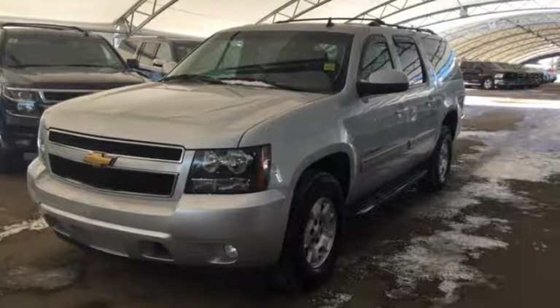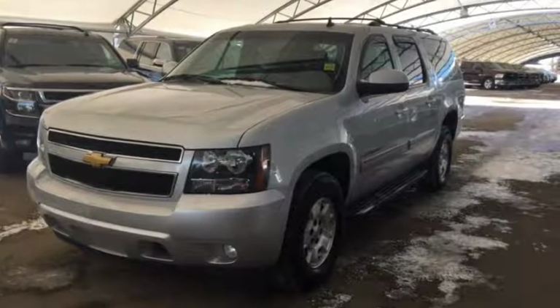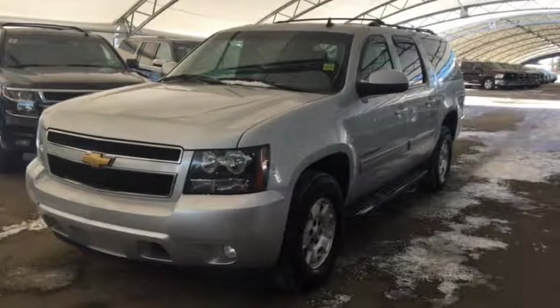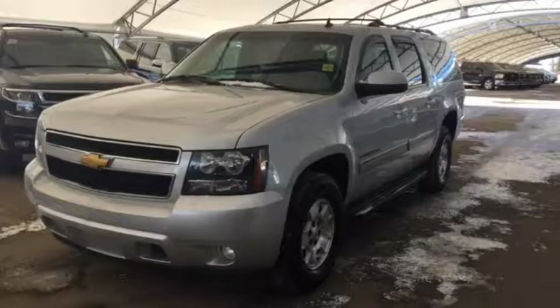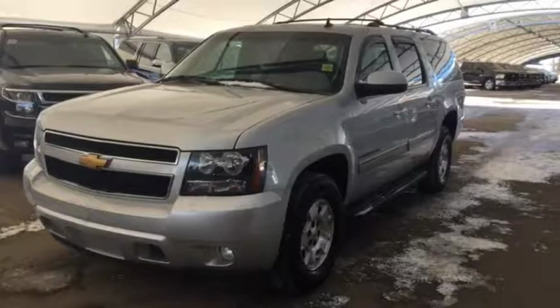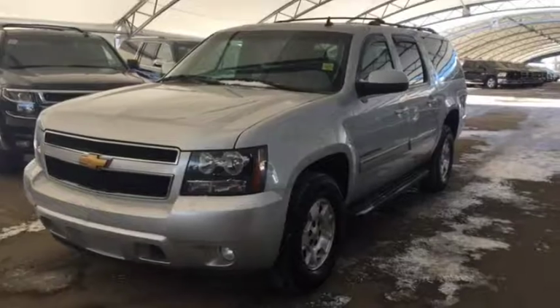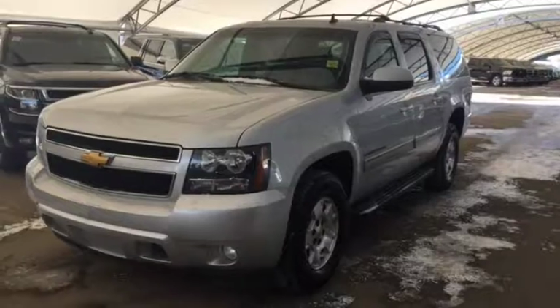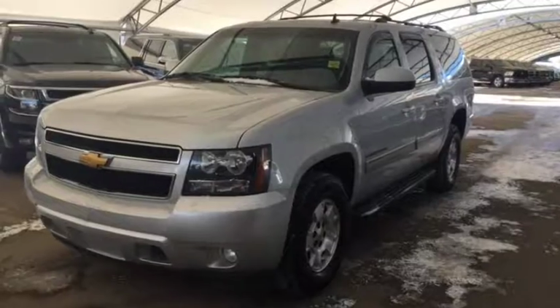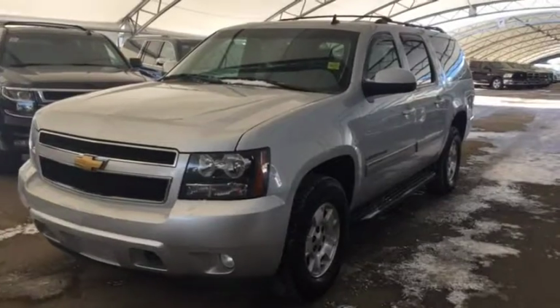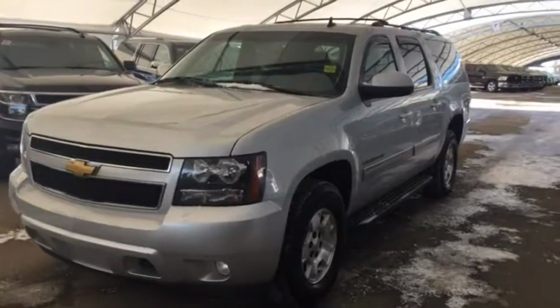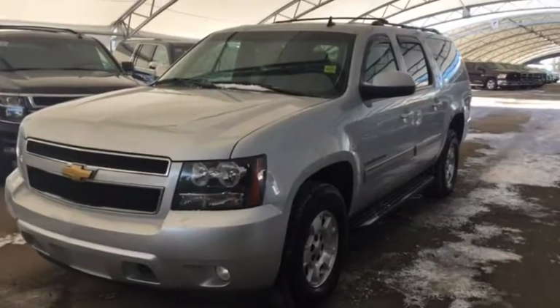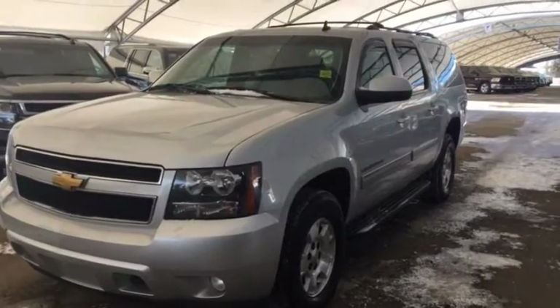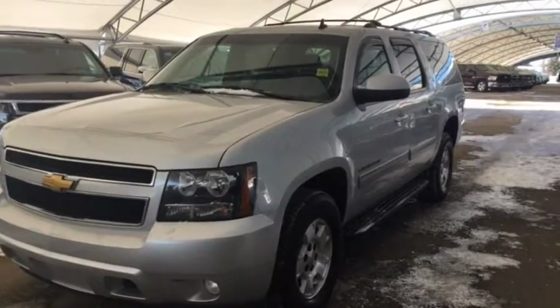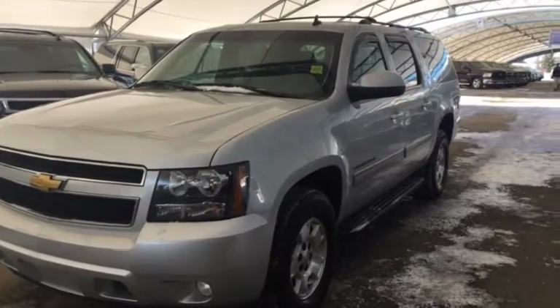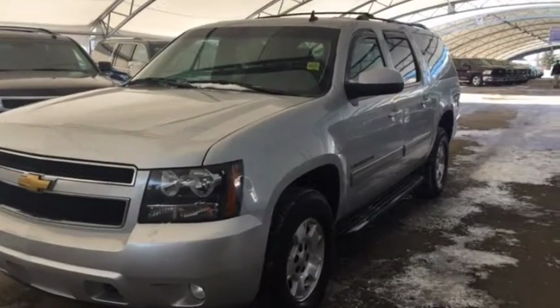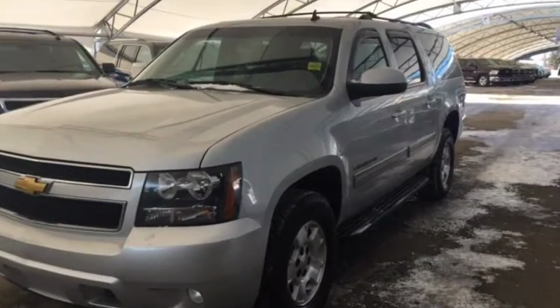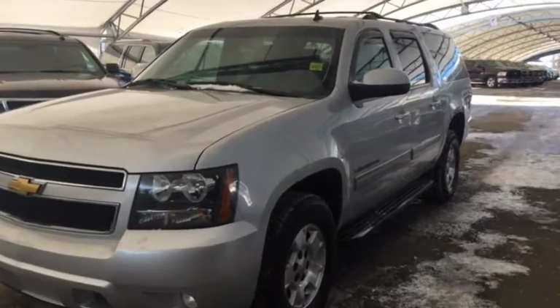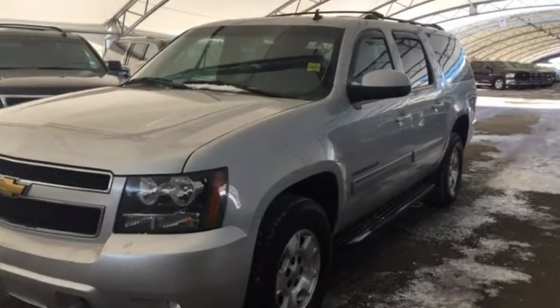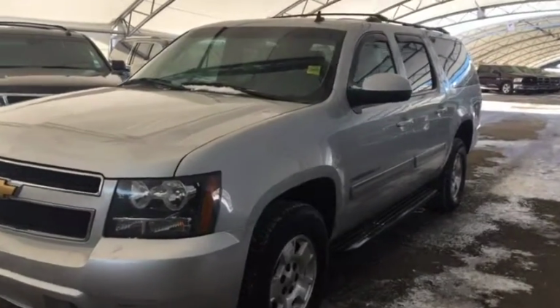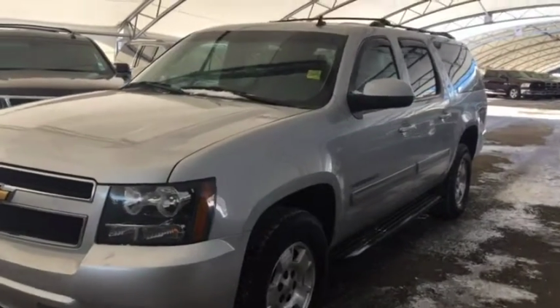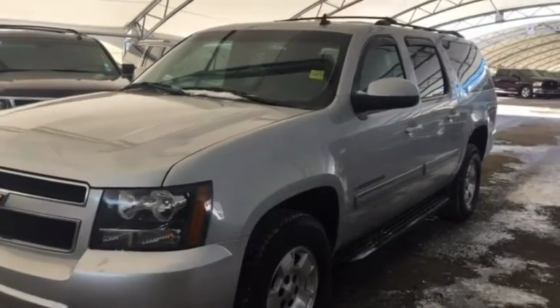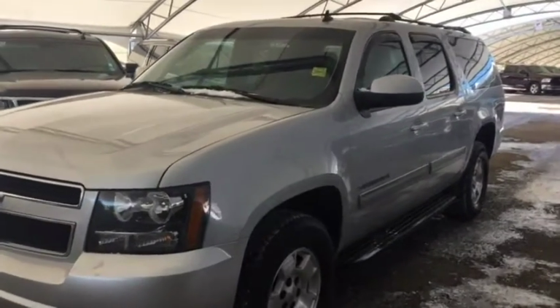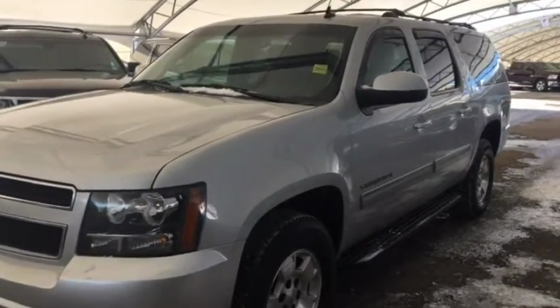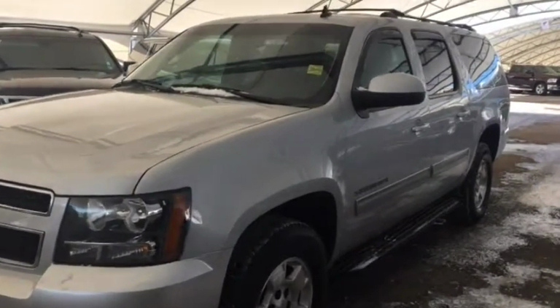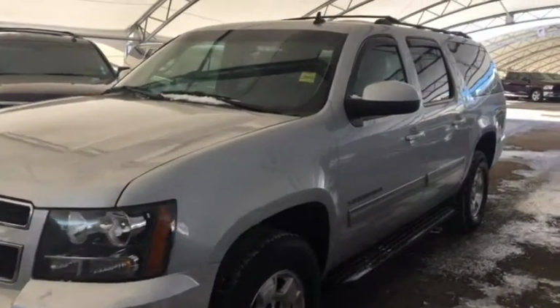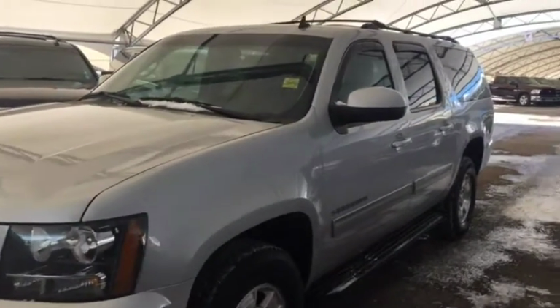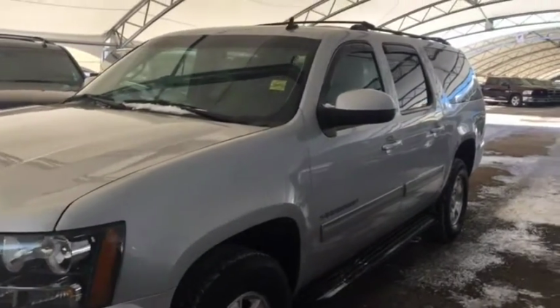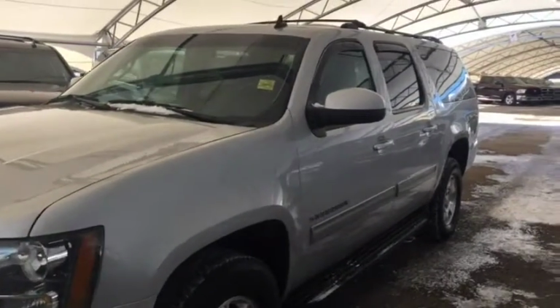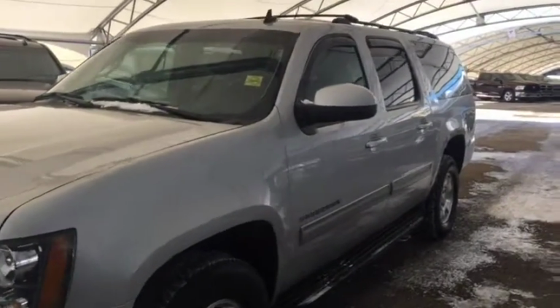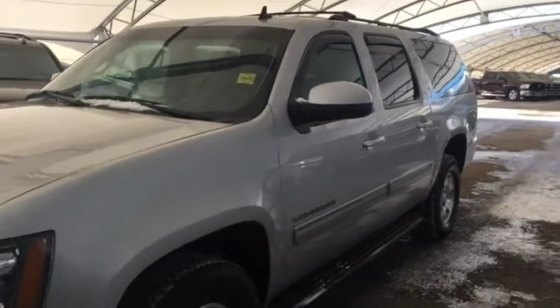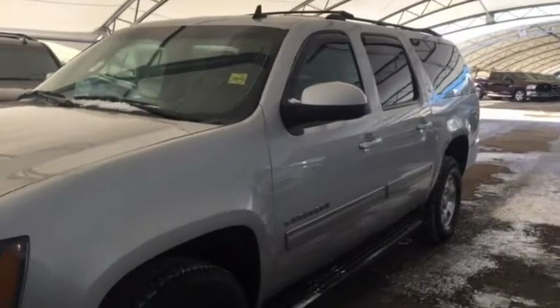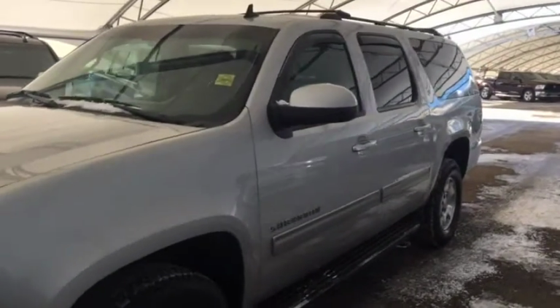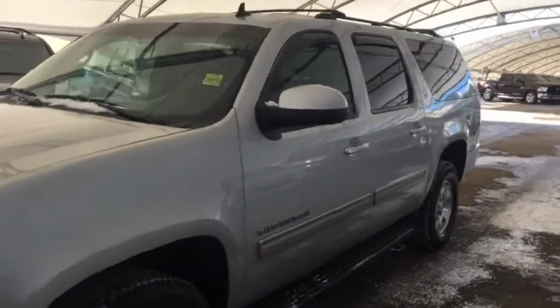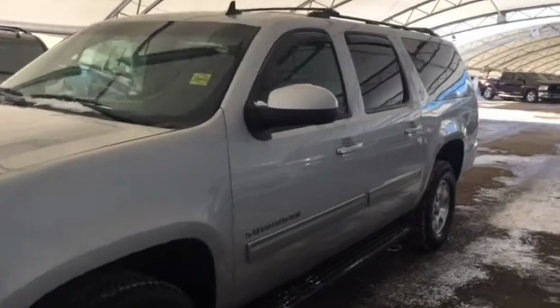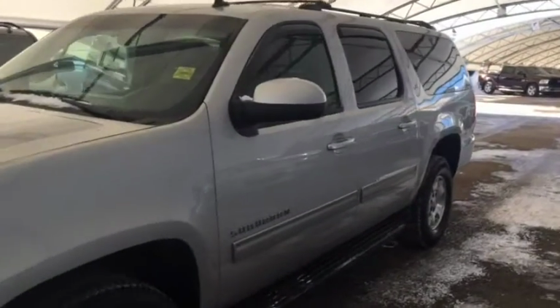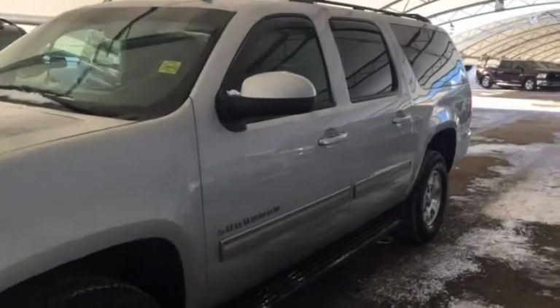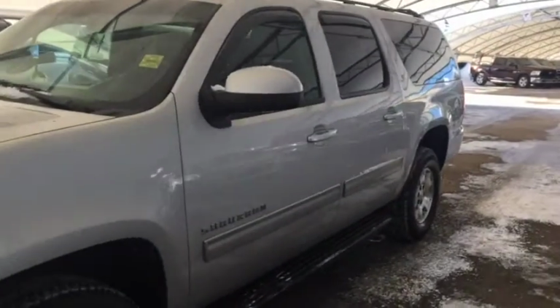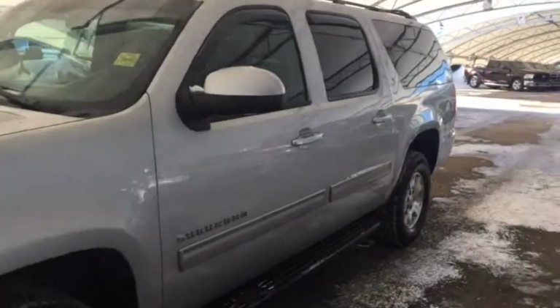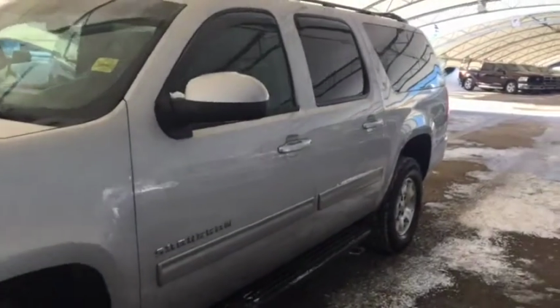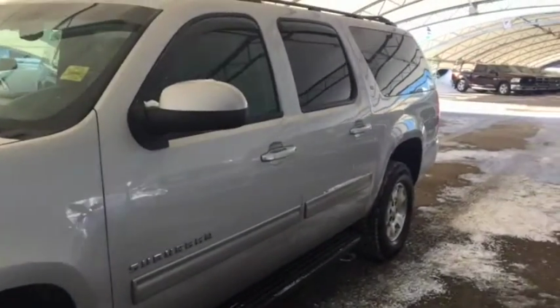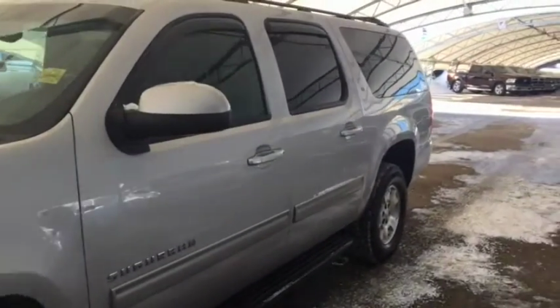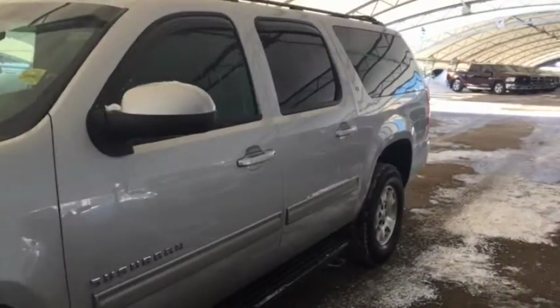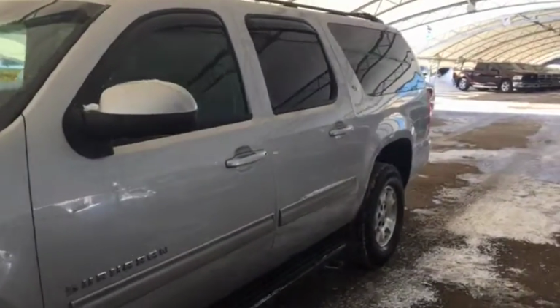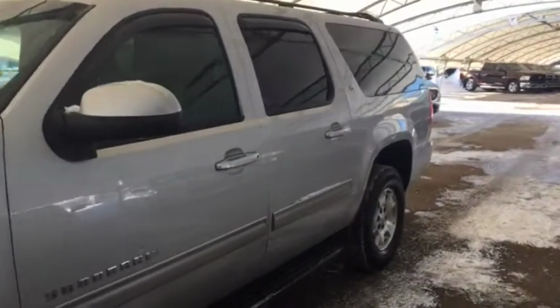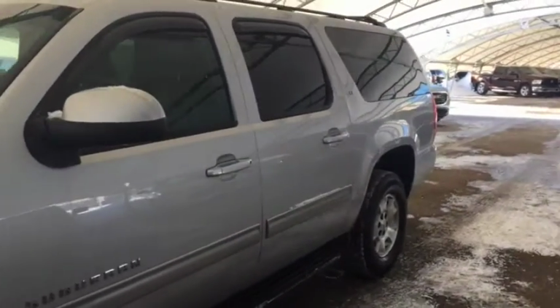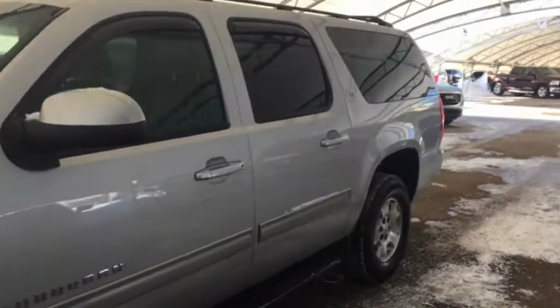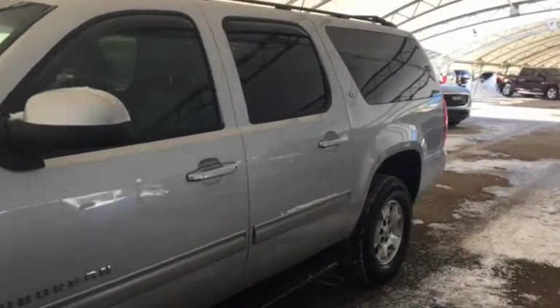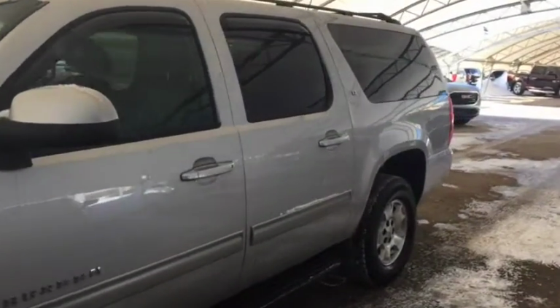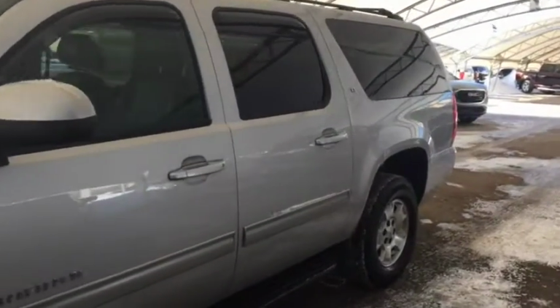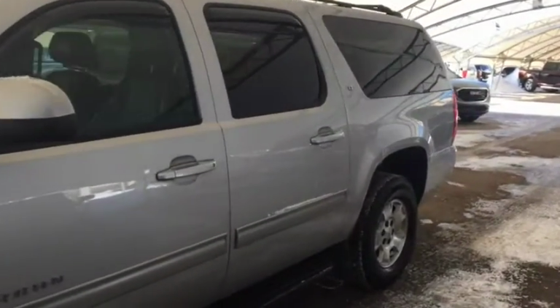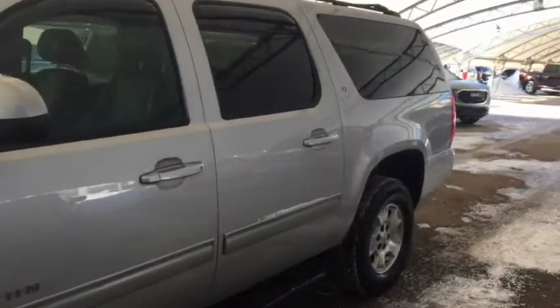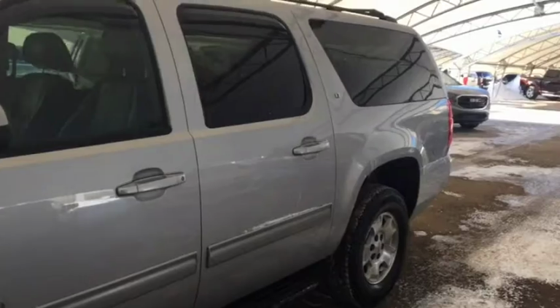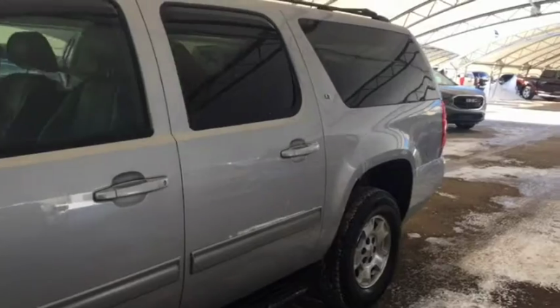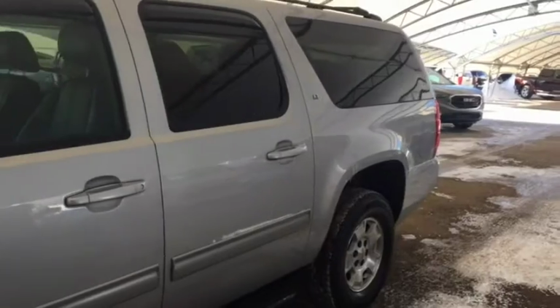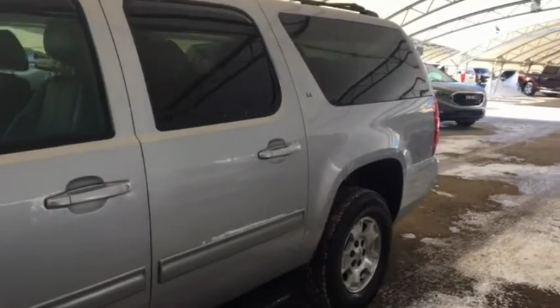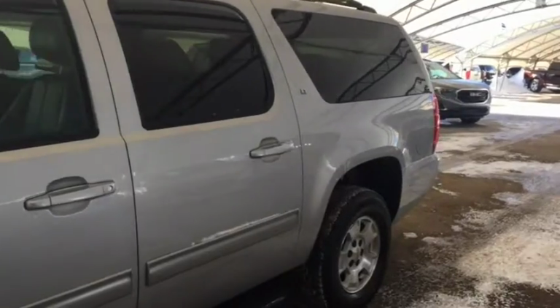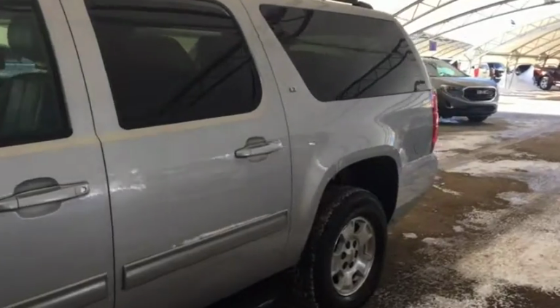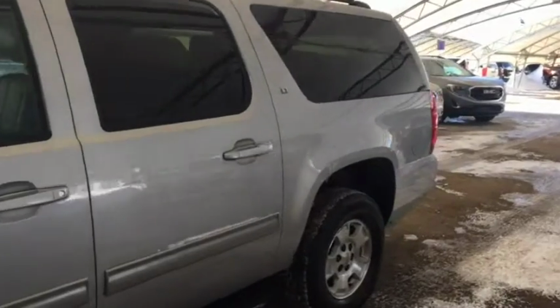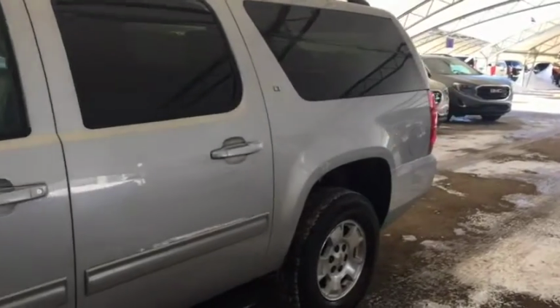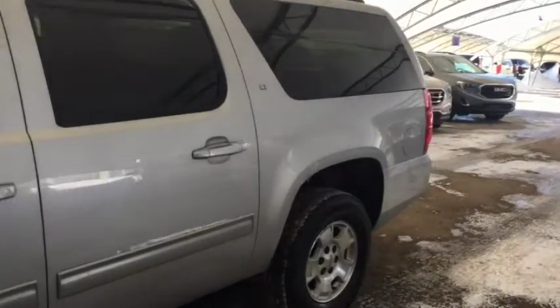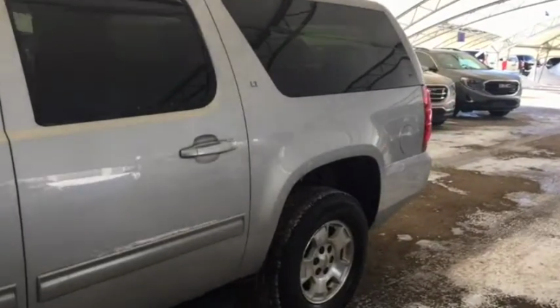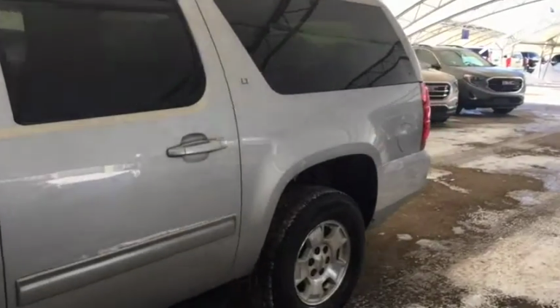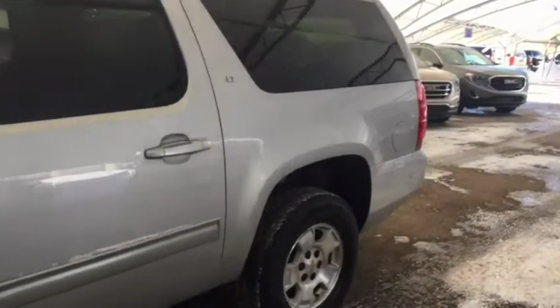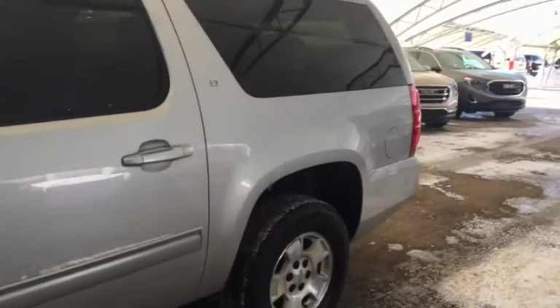Welcome to Davis Chevrolet. This is a pre-owned 2013 Chevrolet Suburban LT in the color silver.